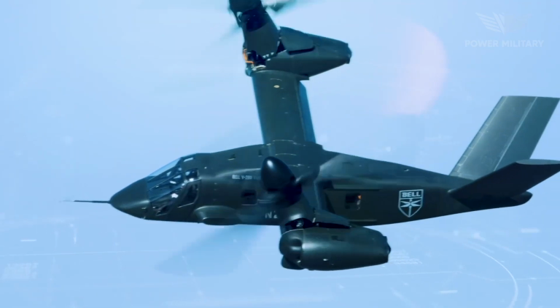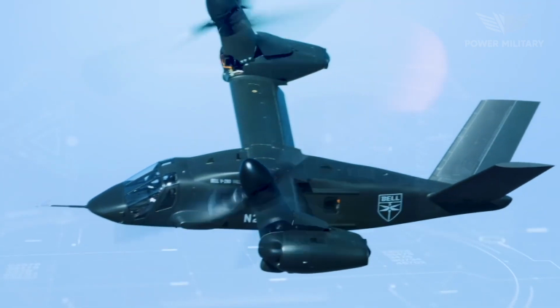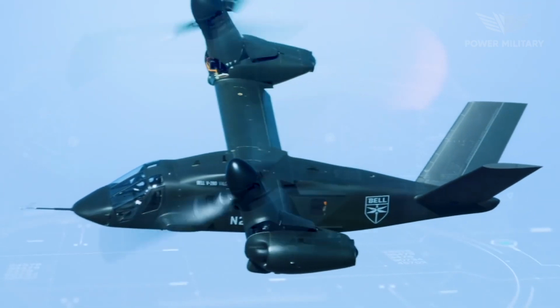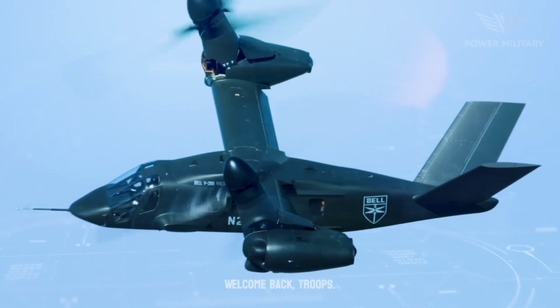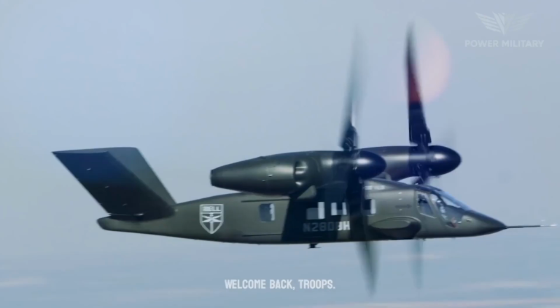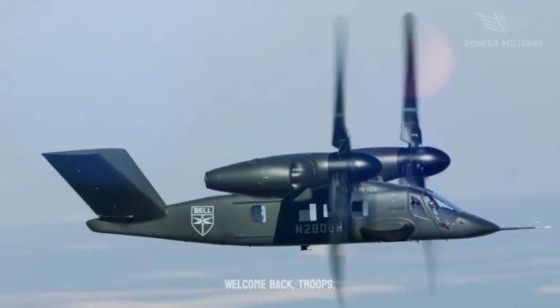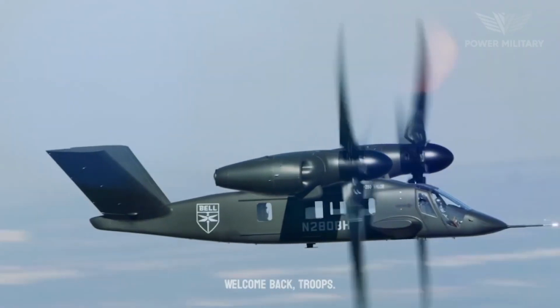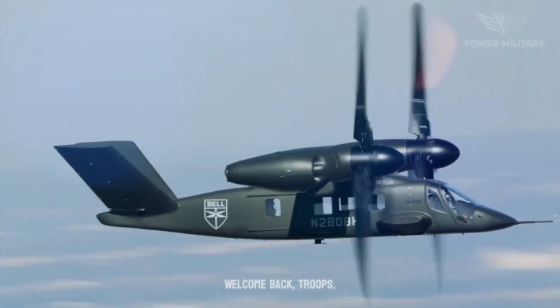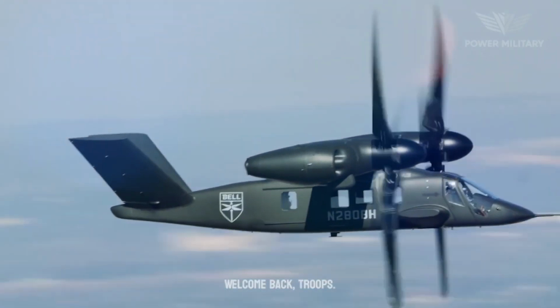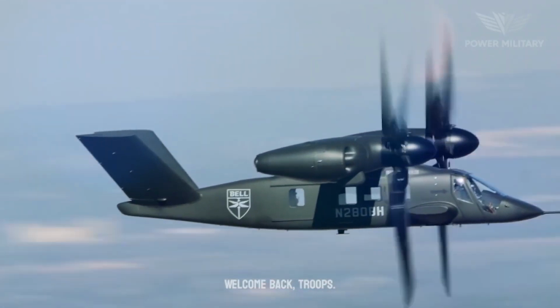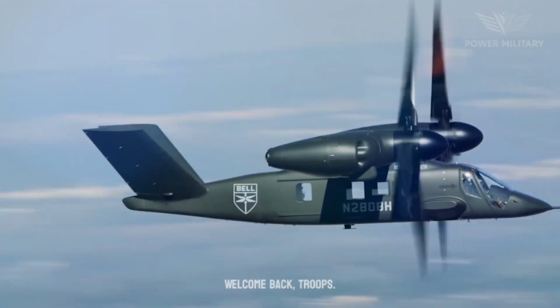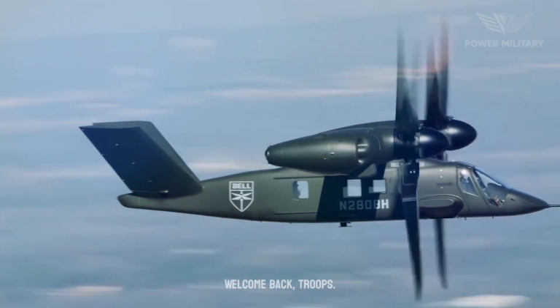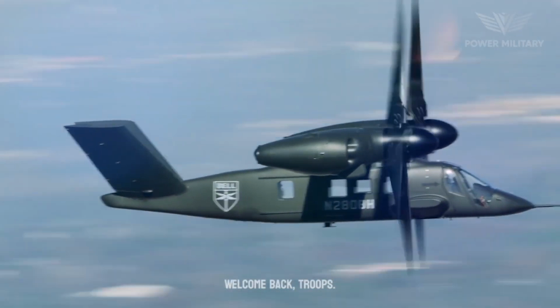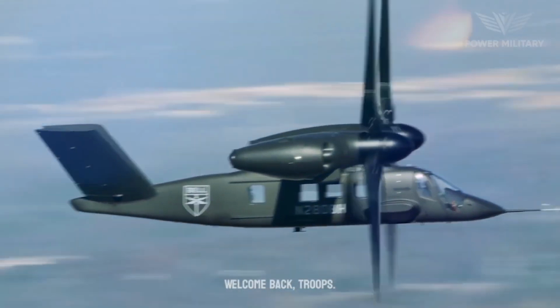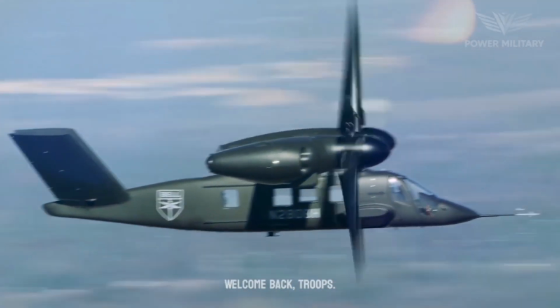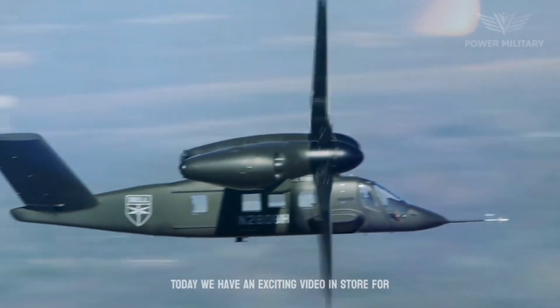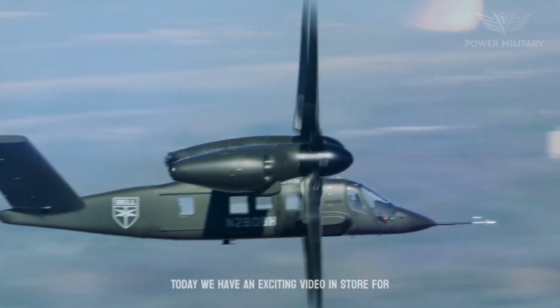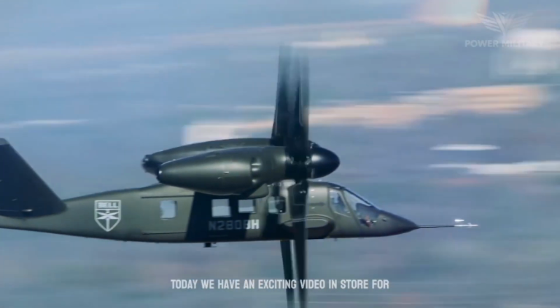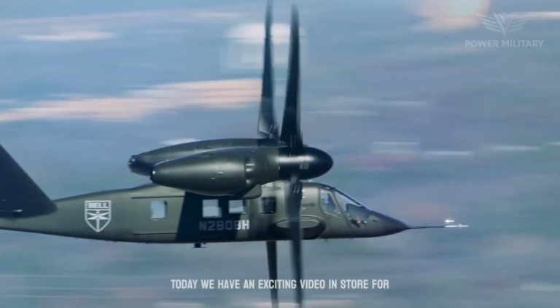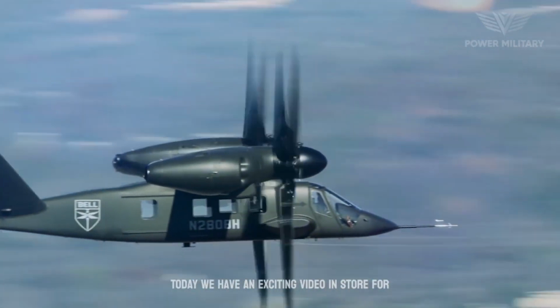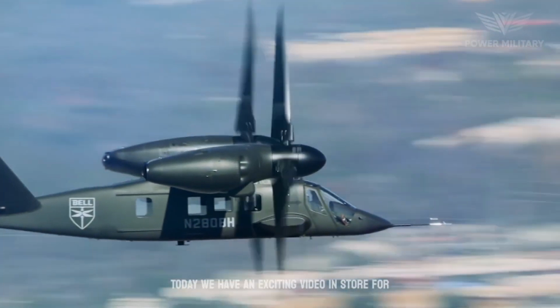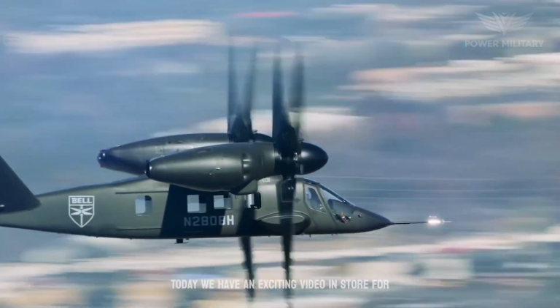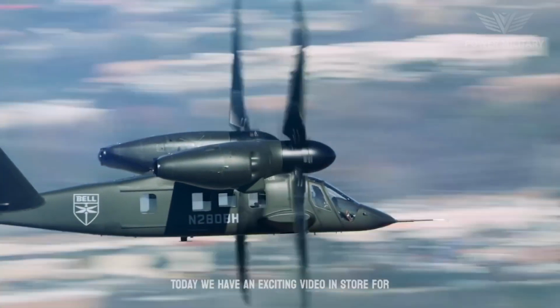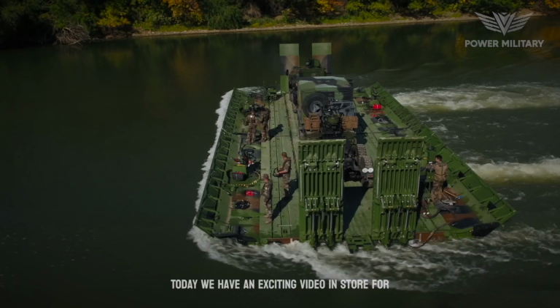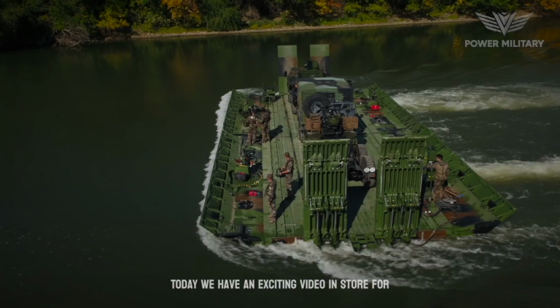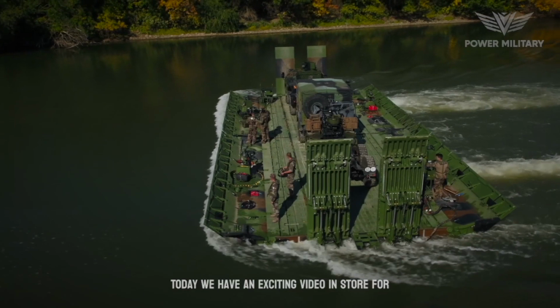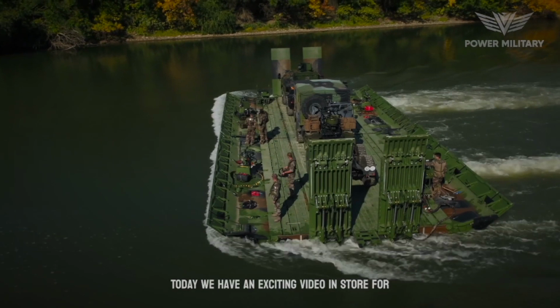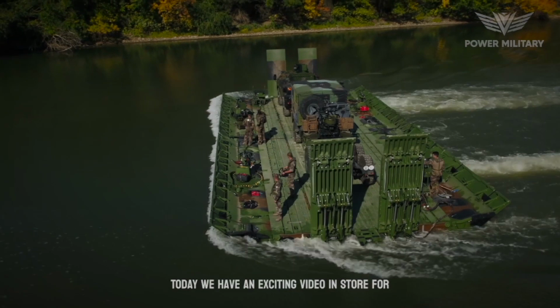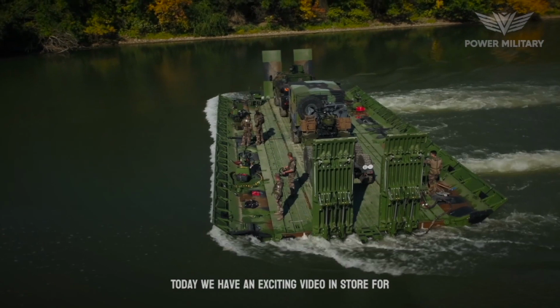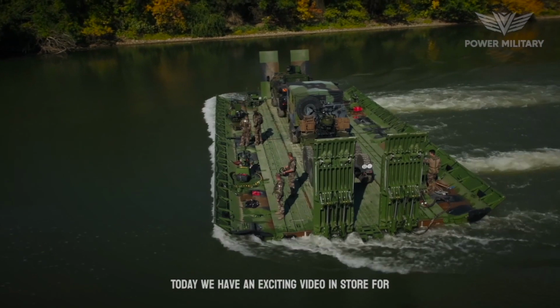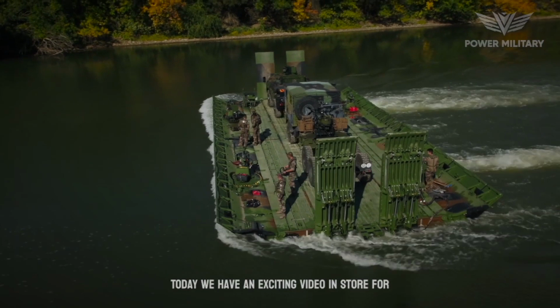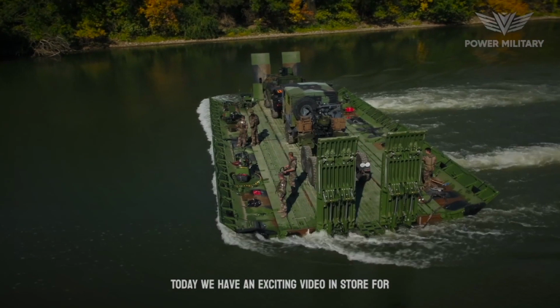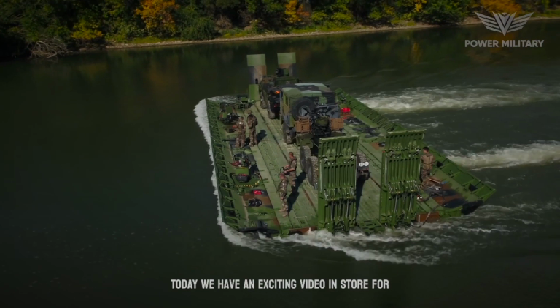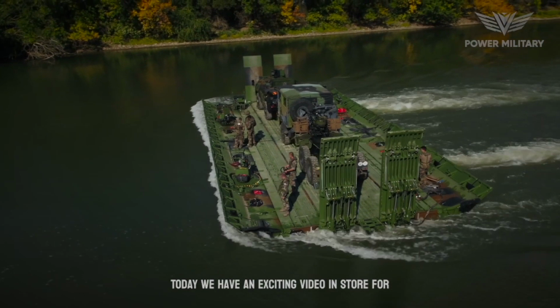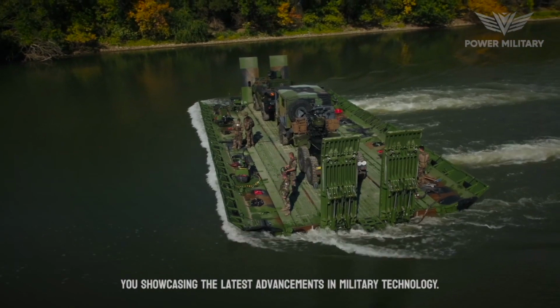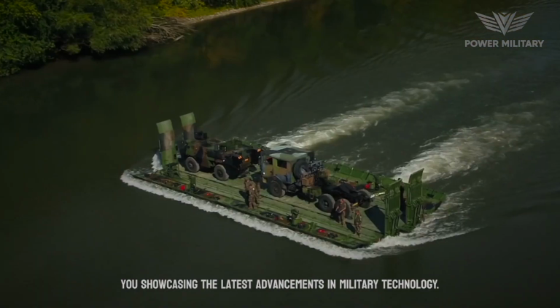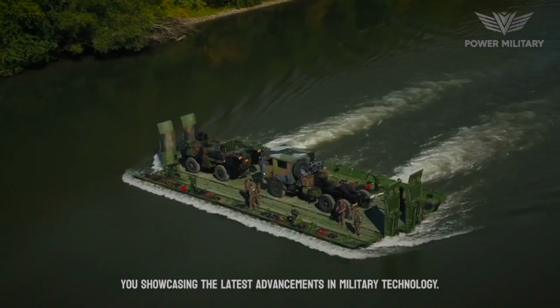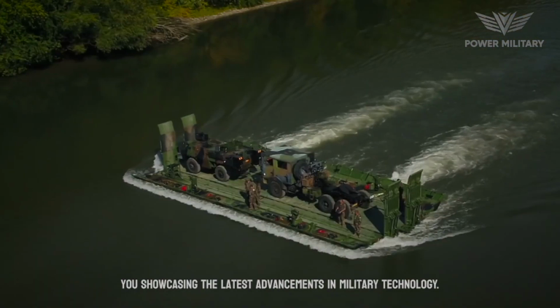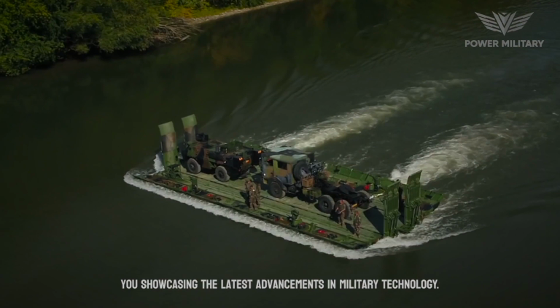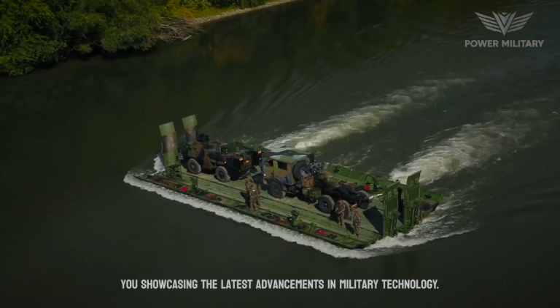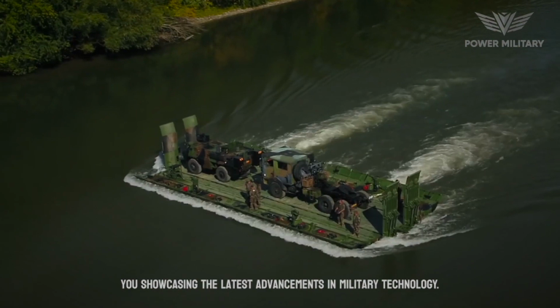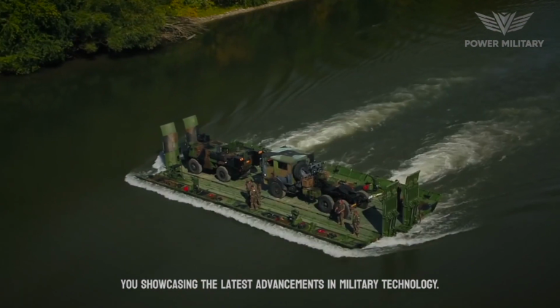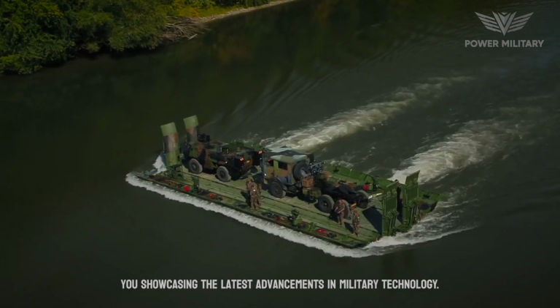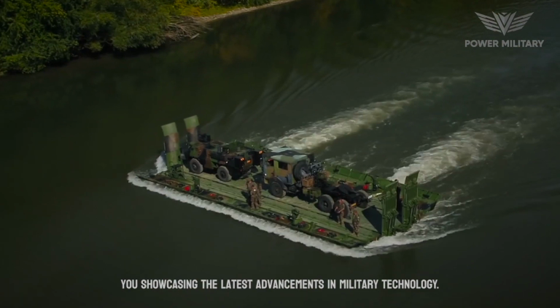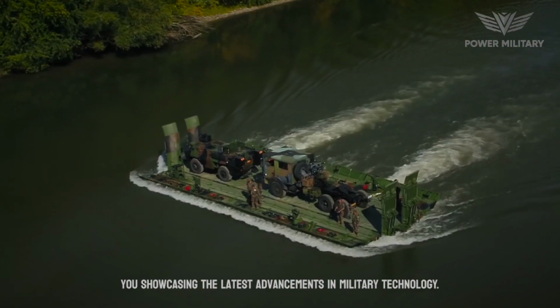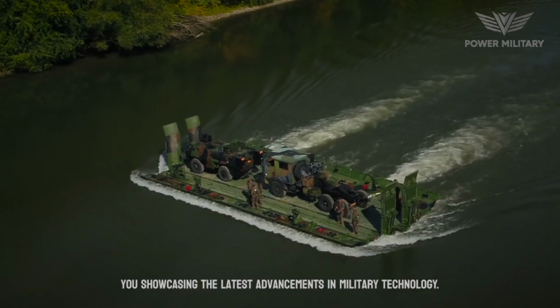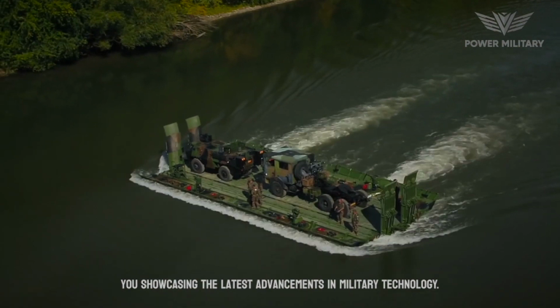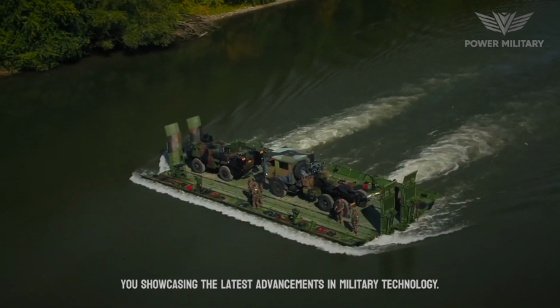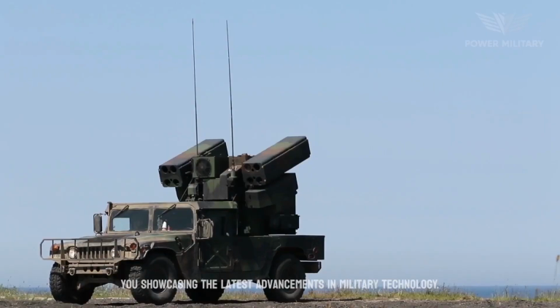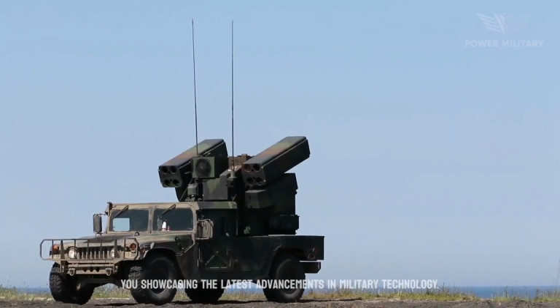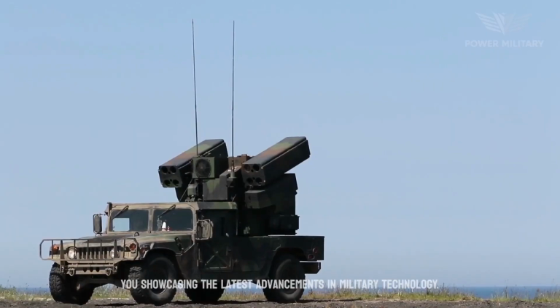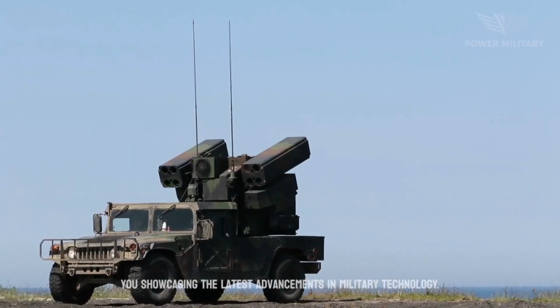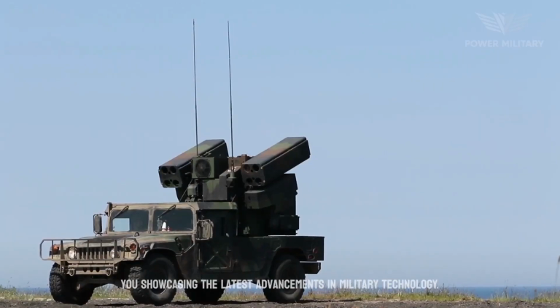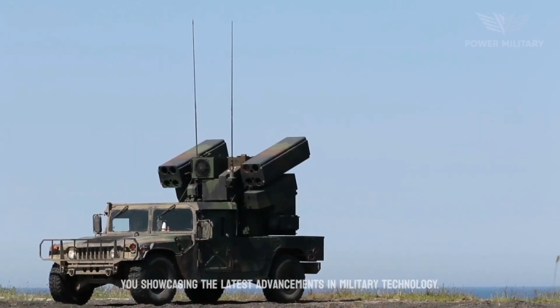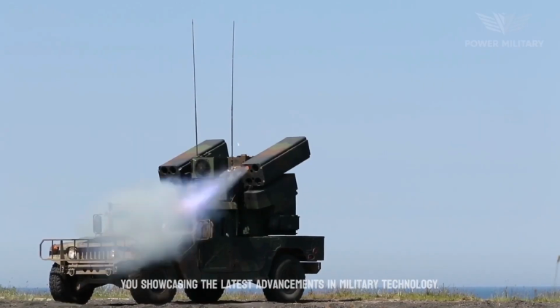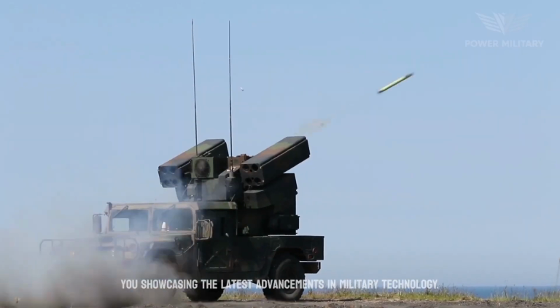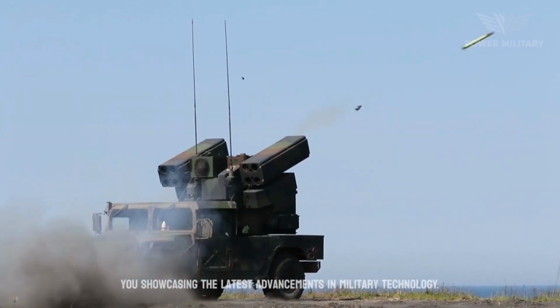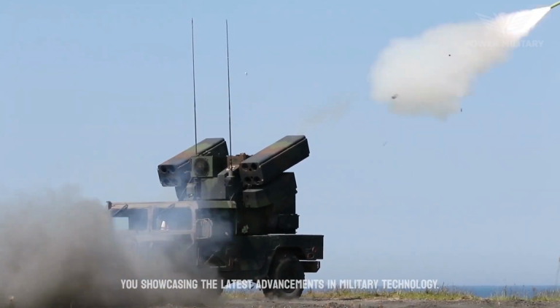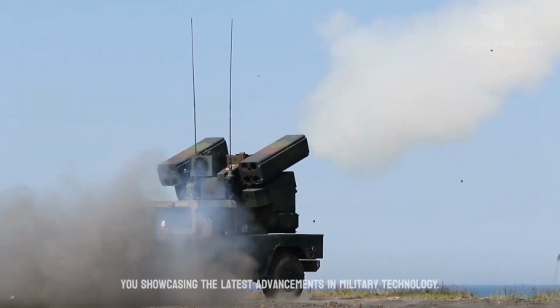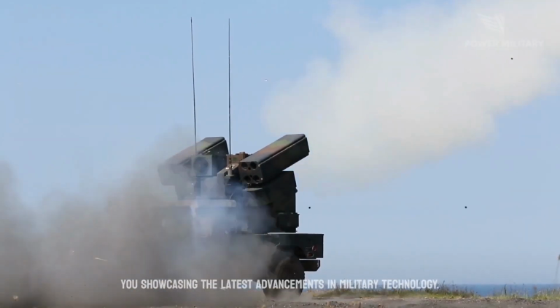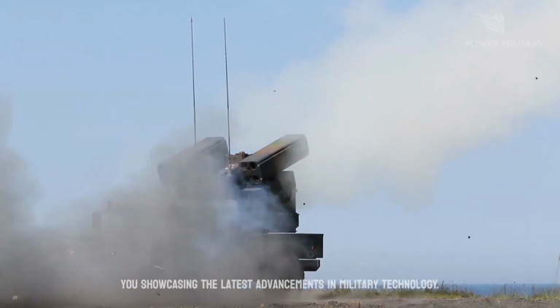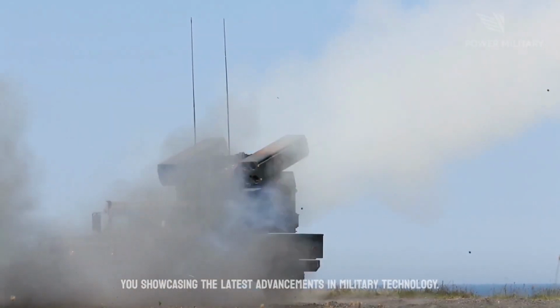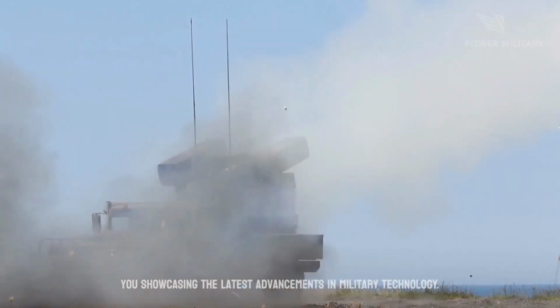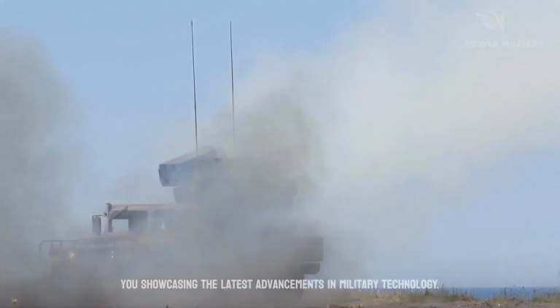Welcome back, troops. Today we have an exciting video in store for you showcasing the latest advancements in military technology.